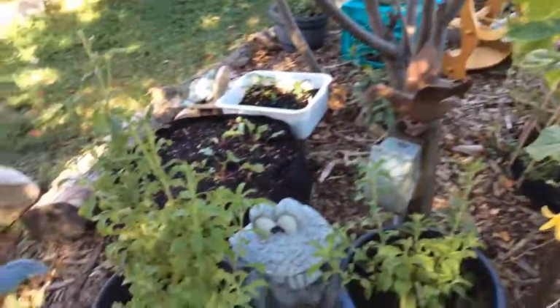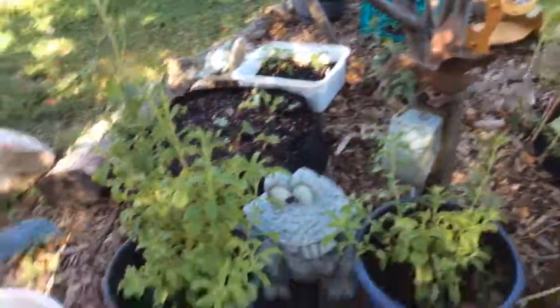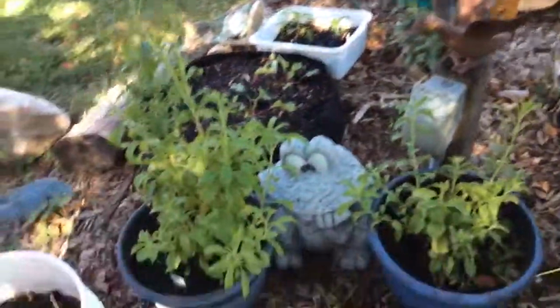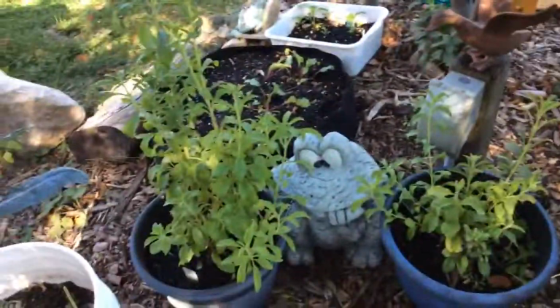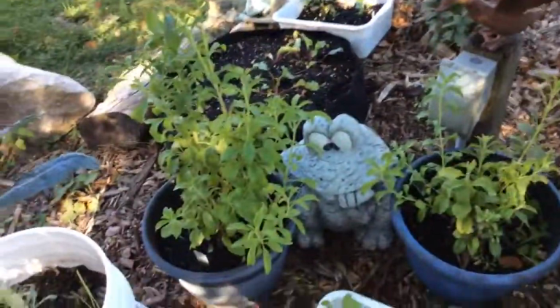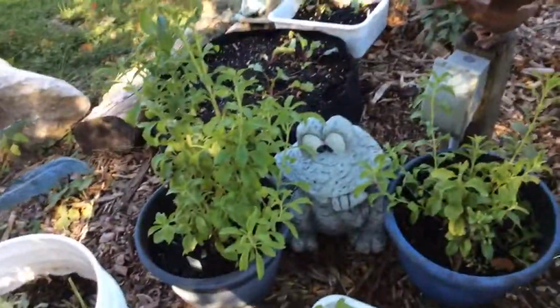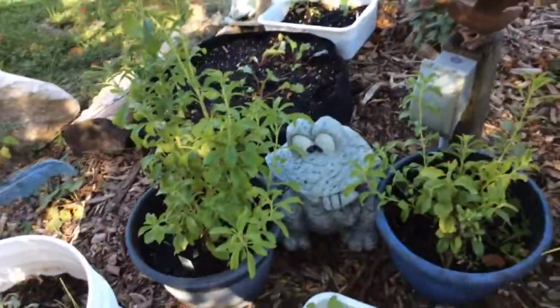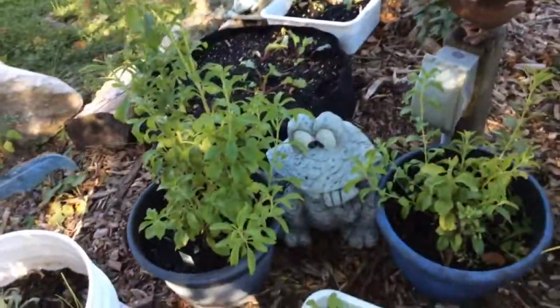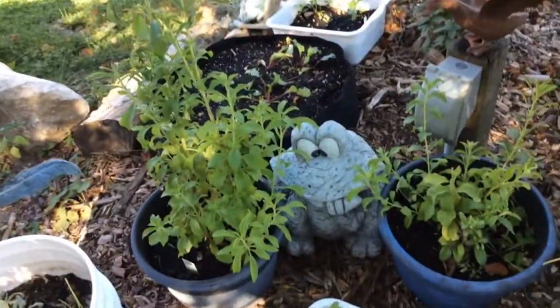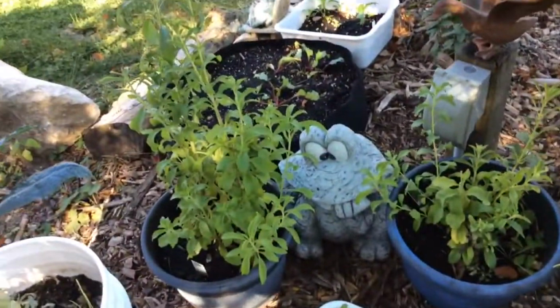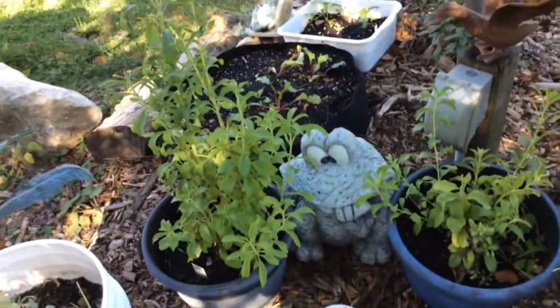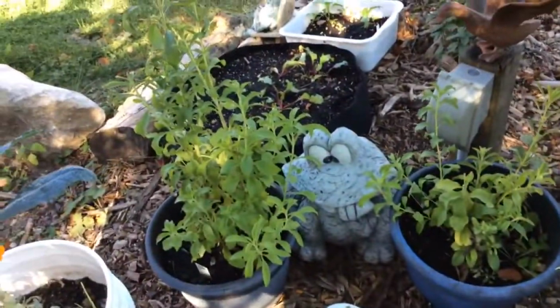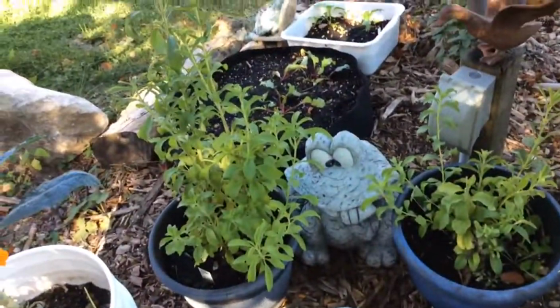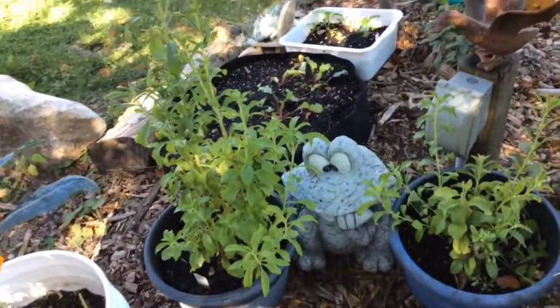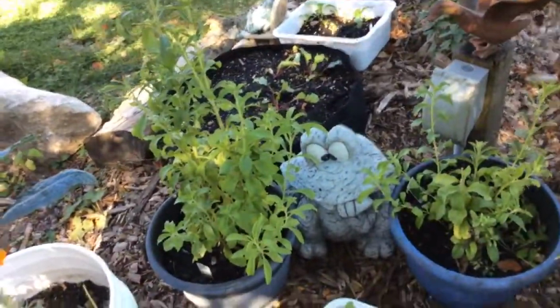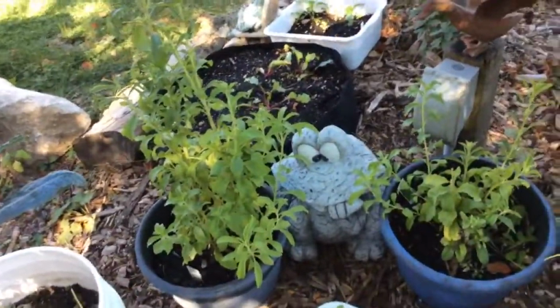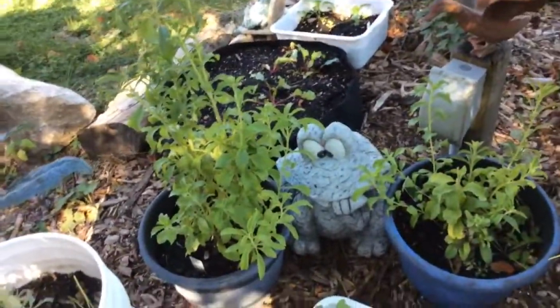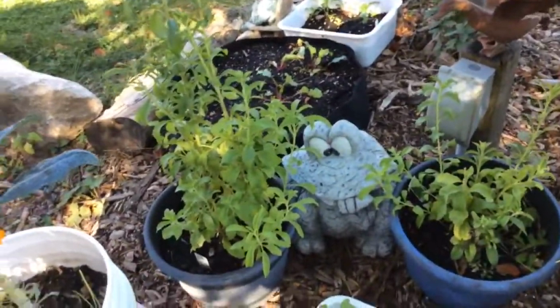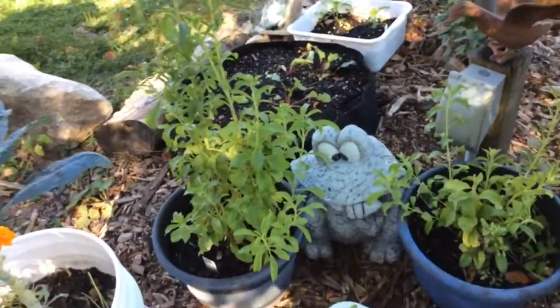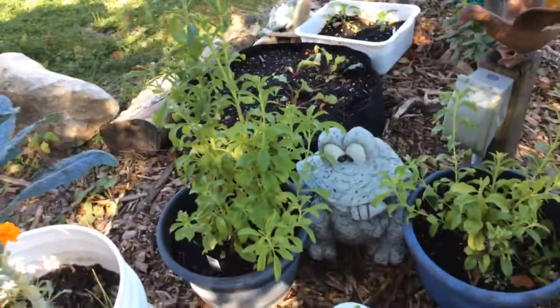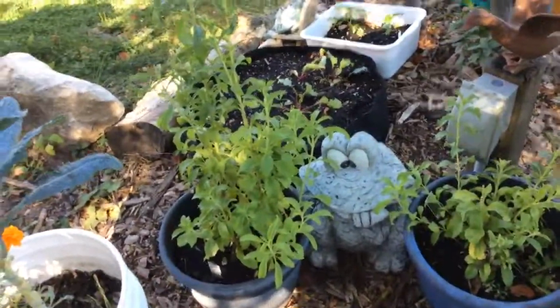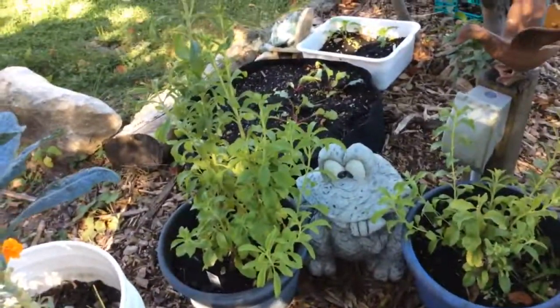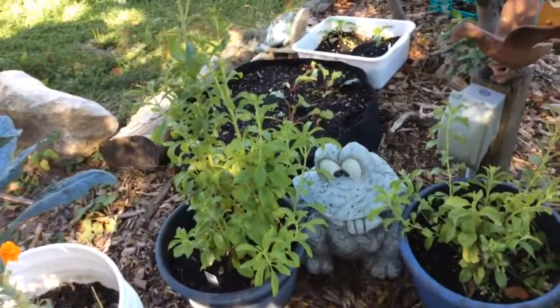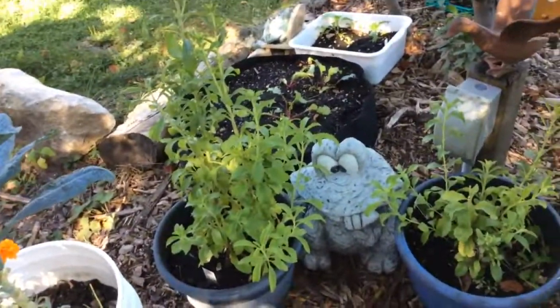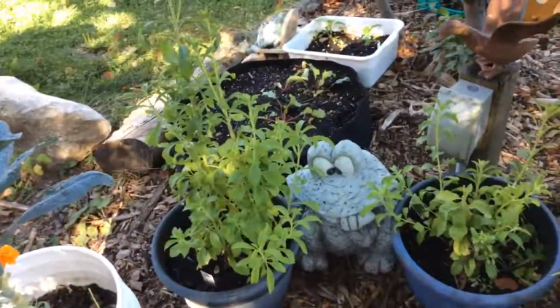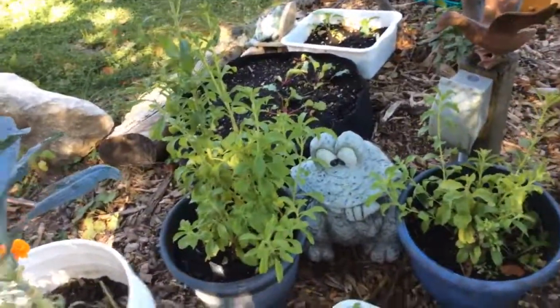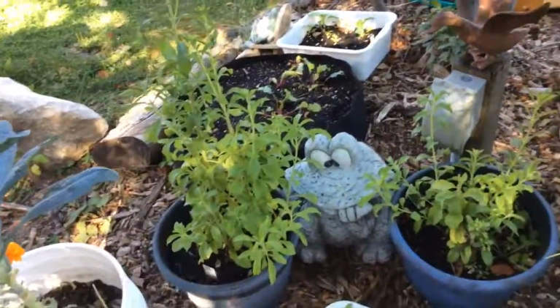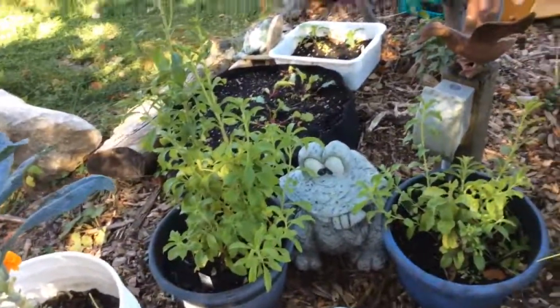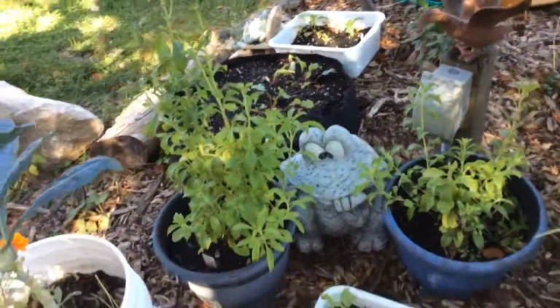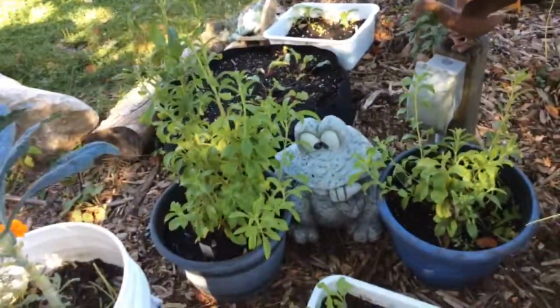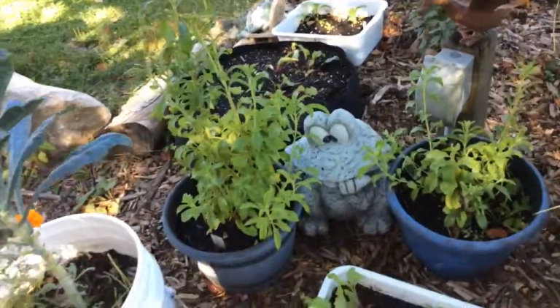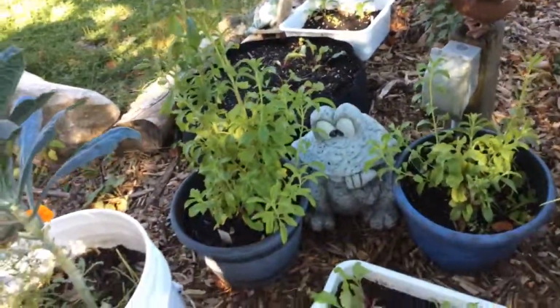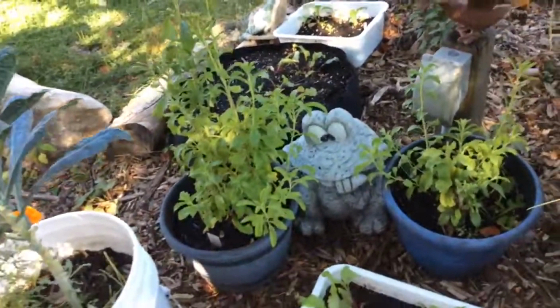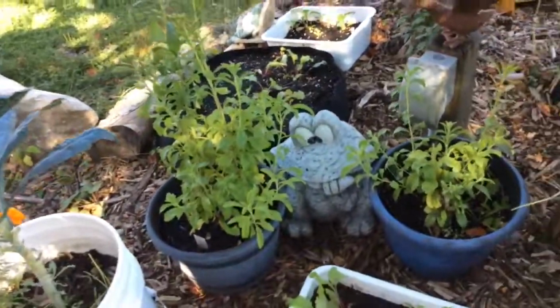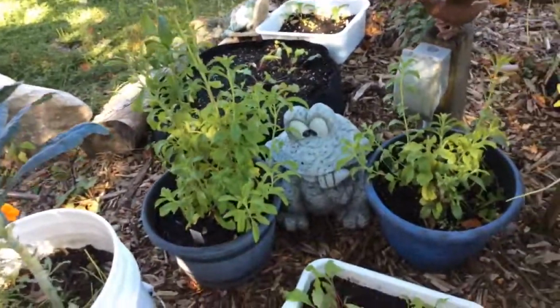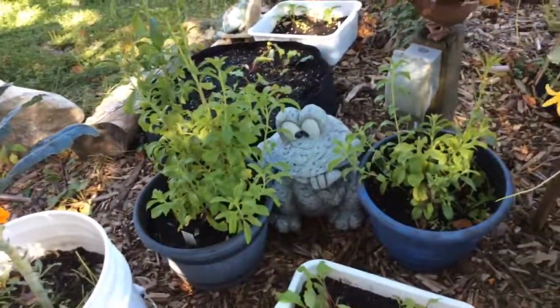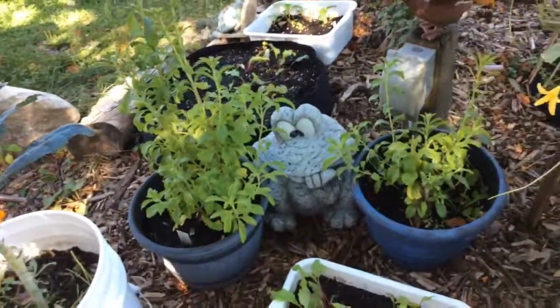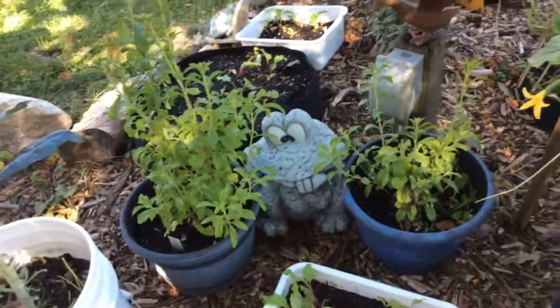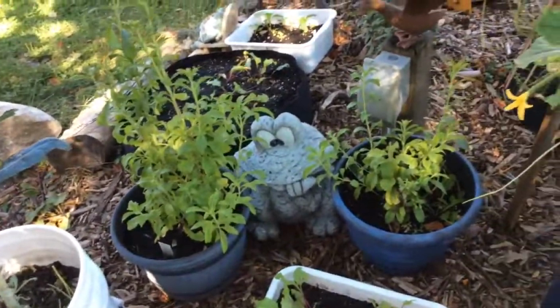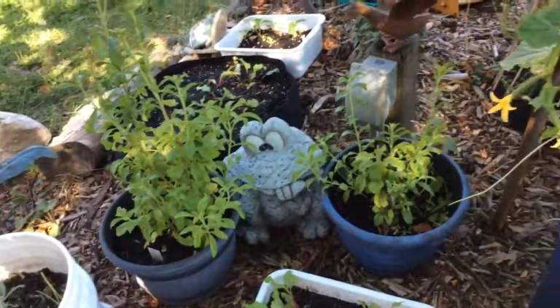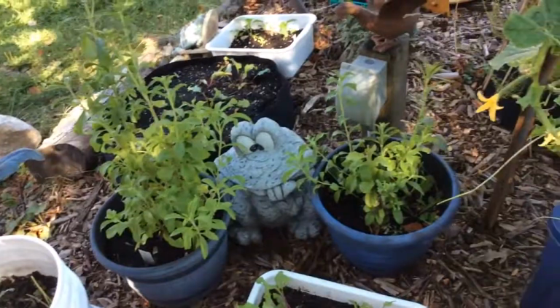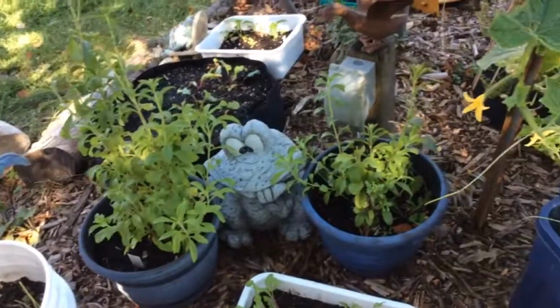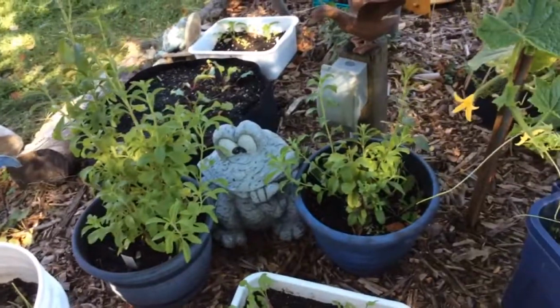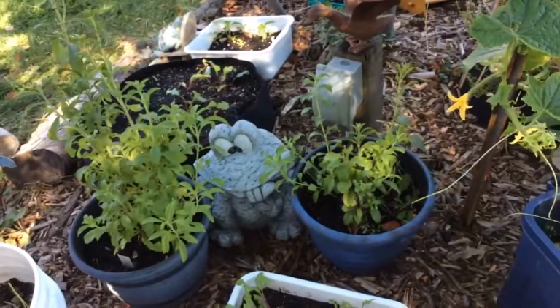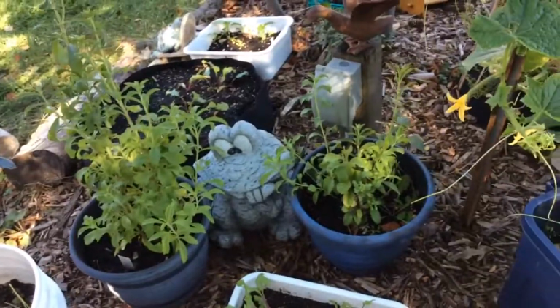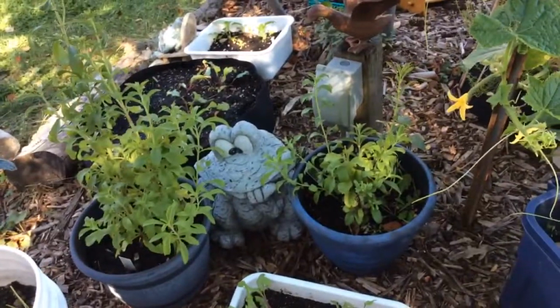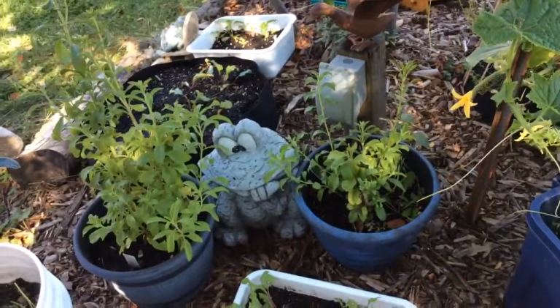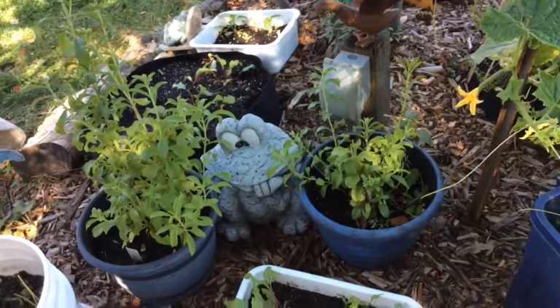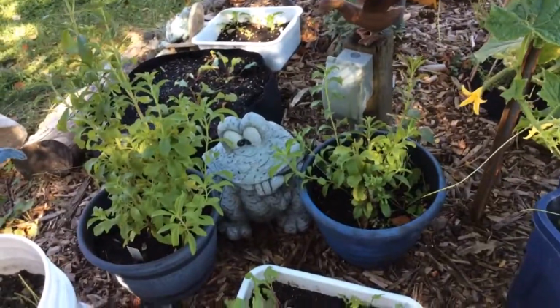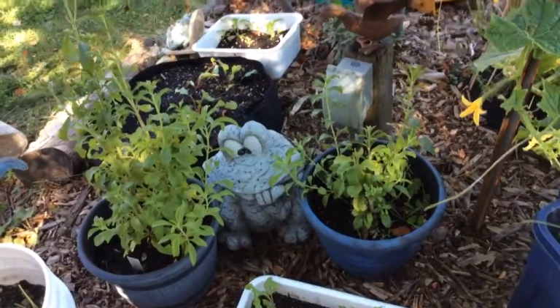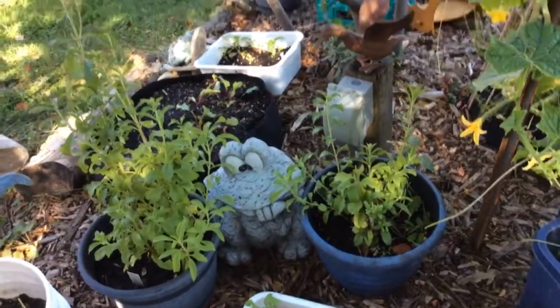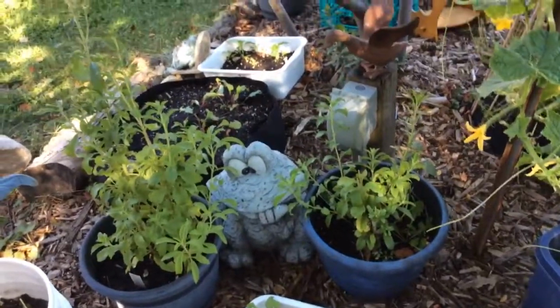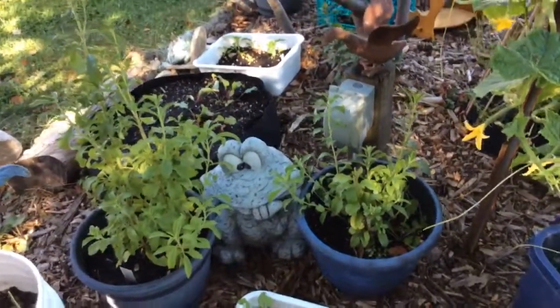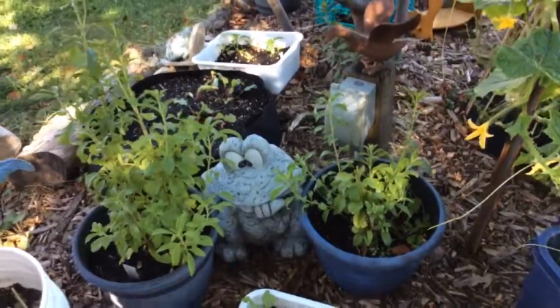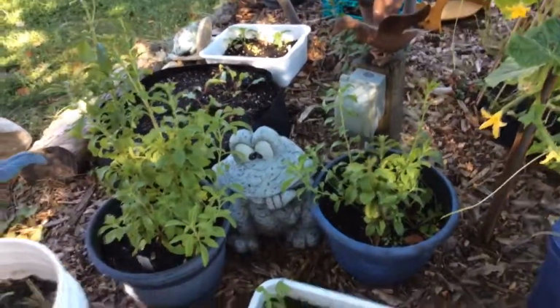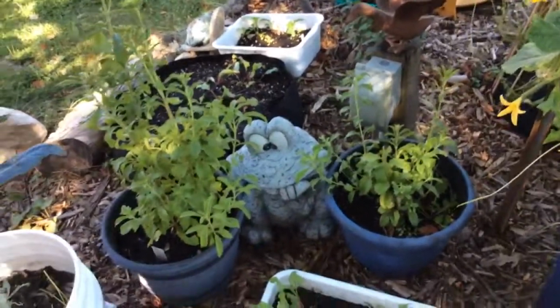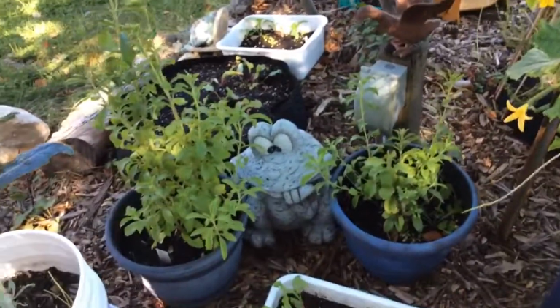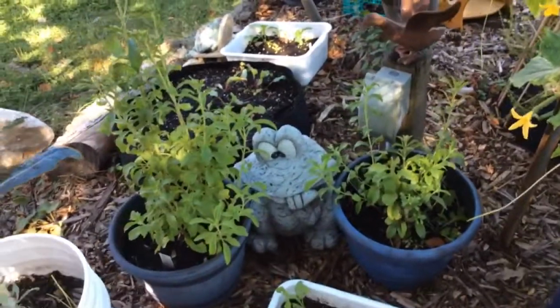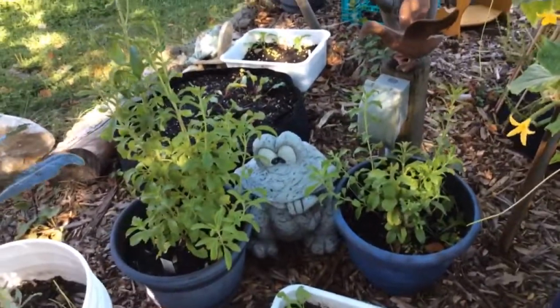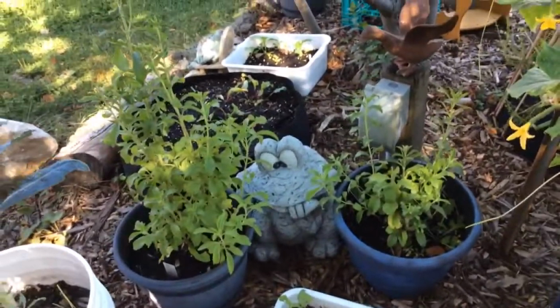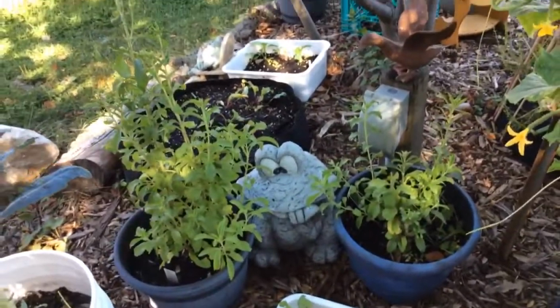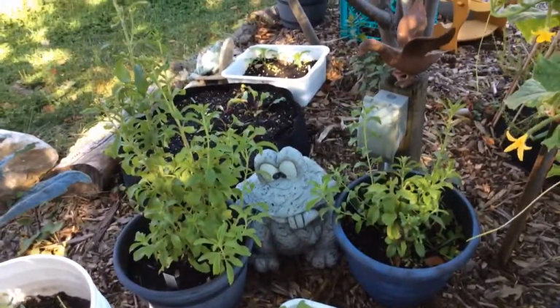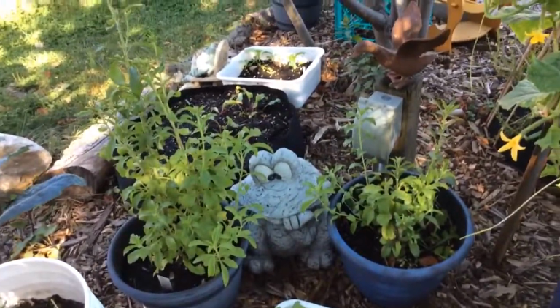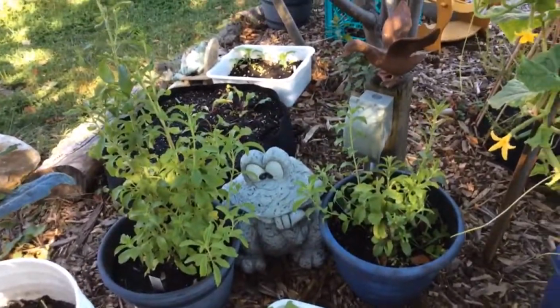This is my stevia that I pick and dehydrate in the Excalibur dehydrator.